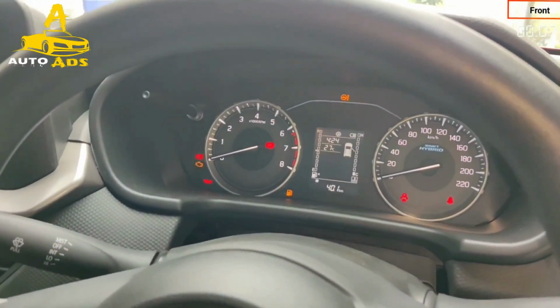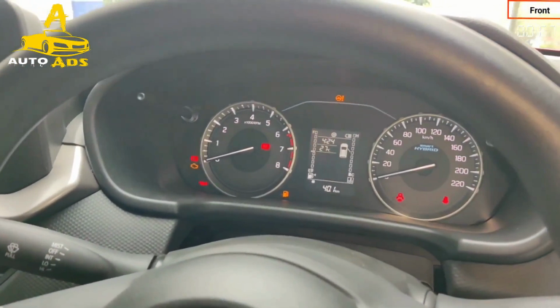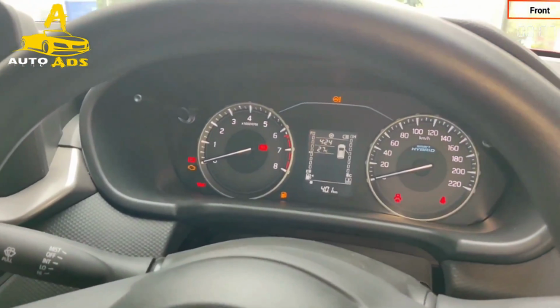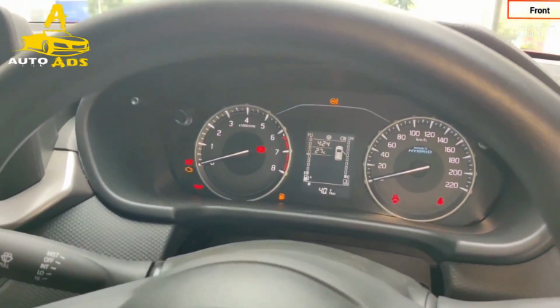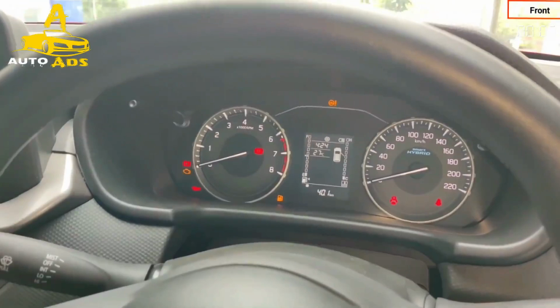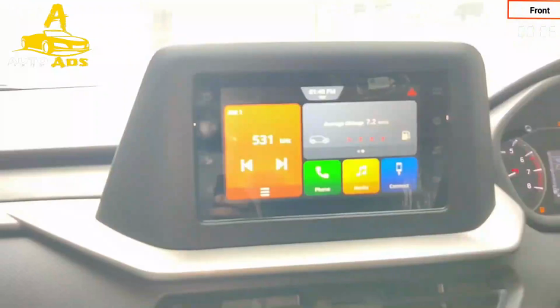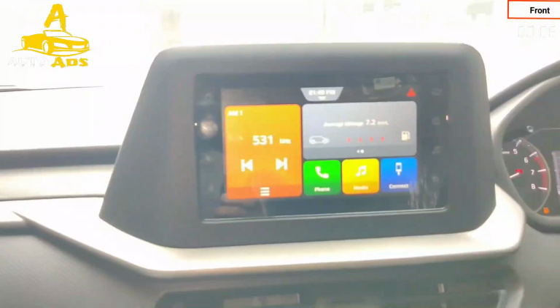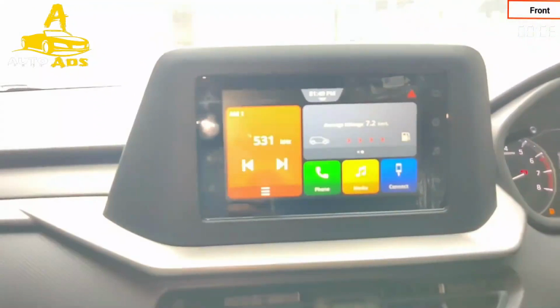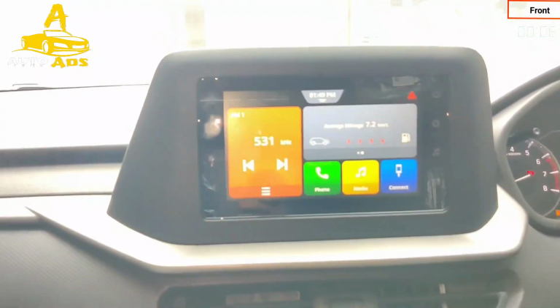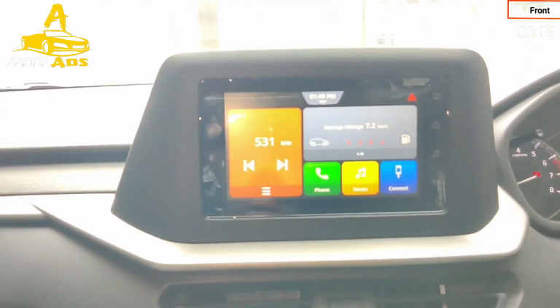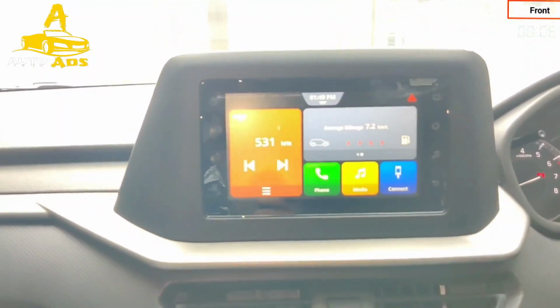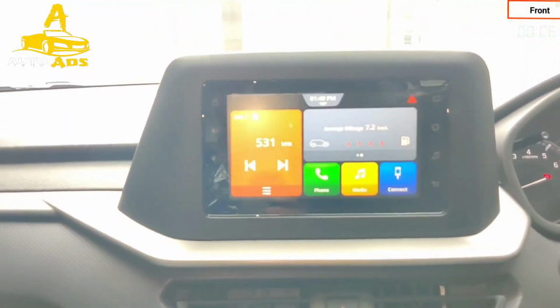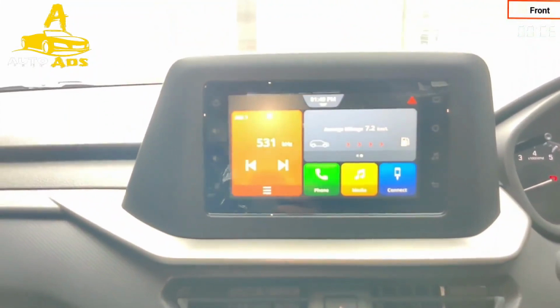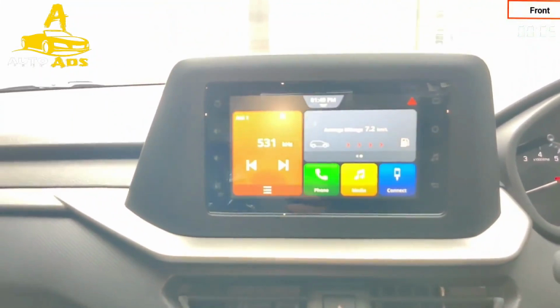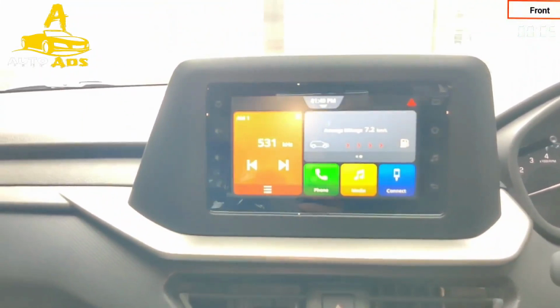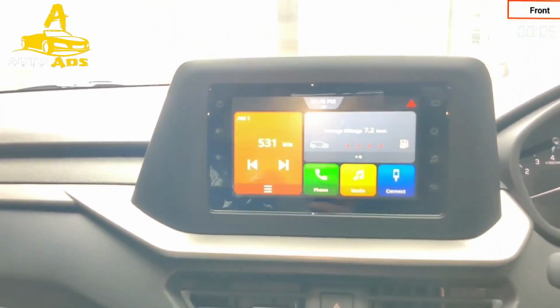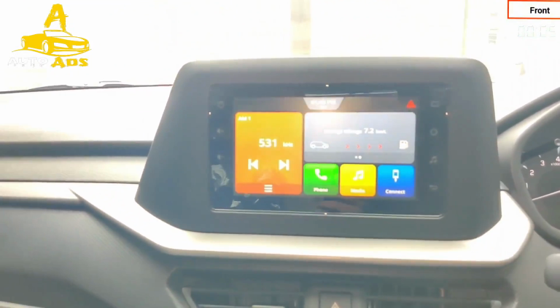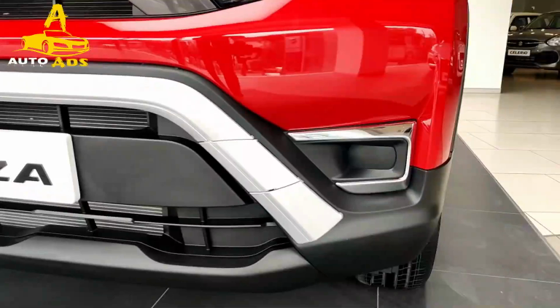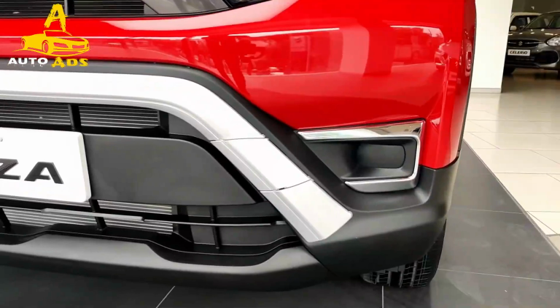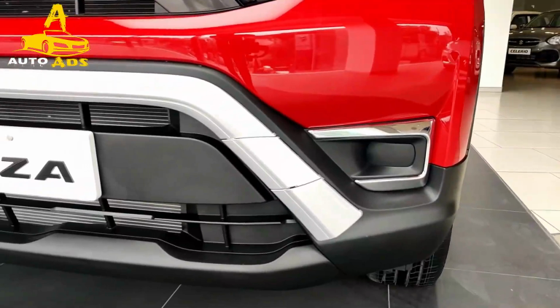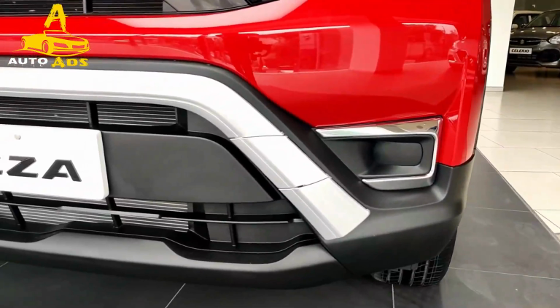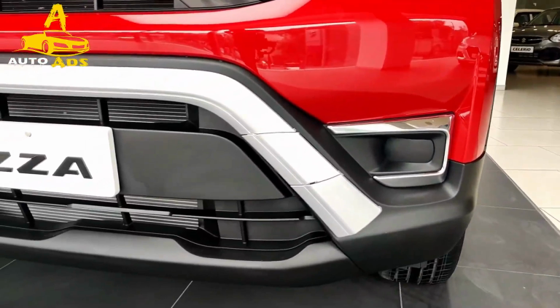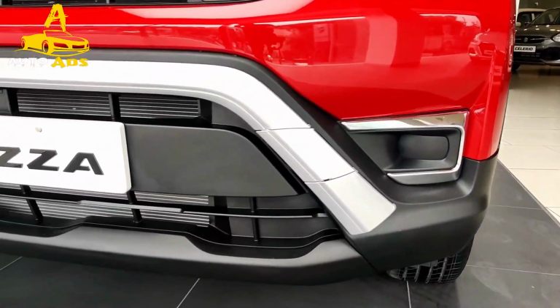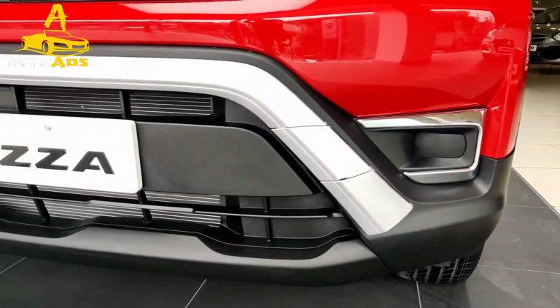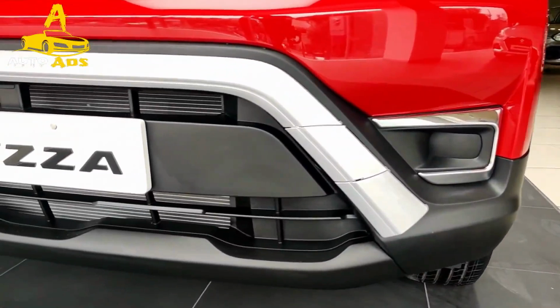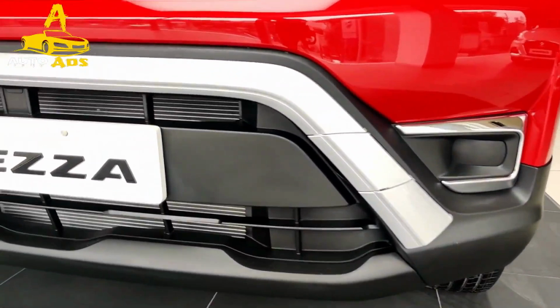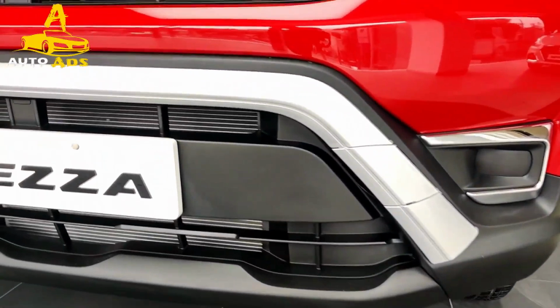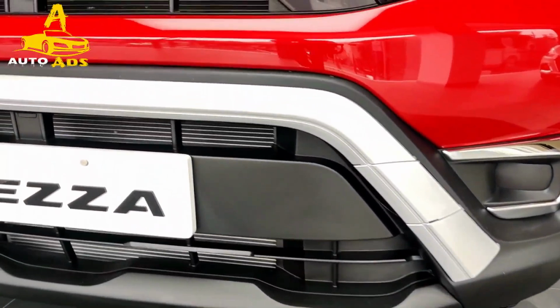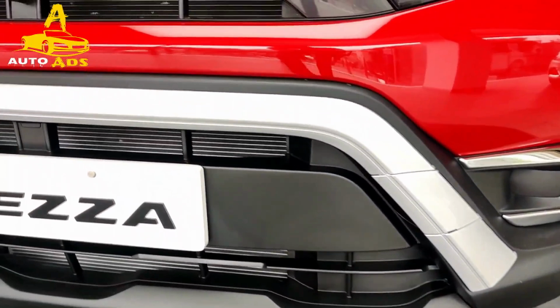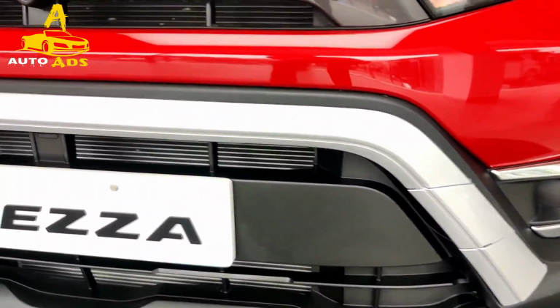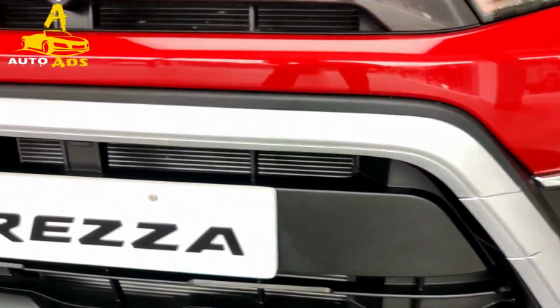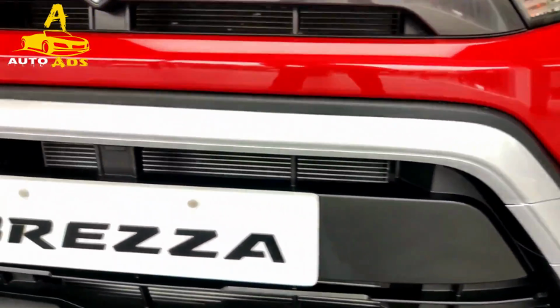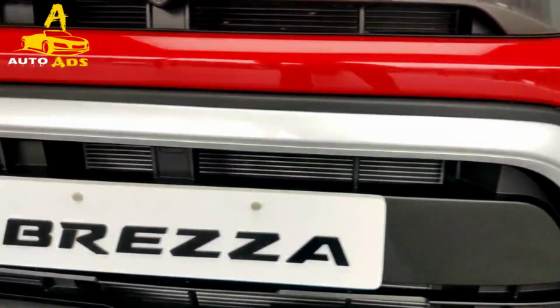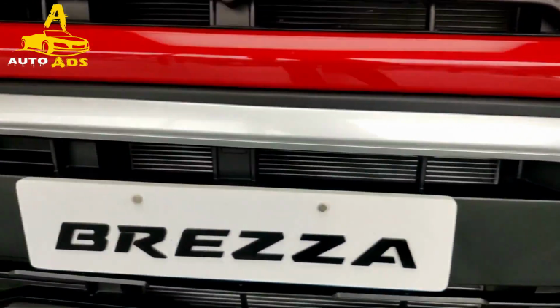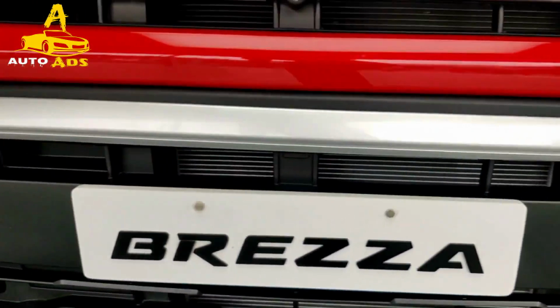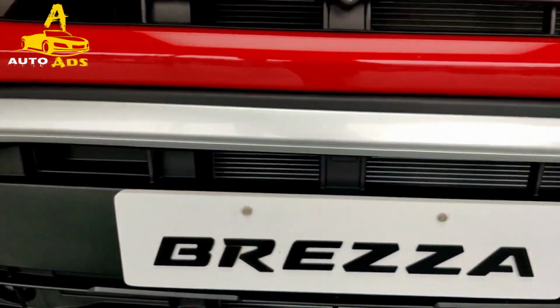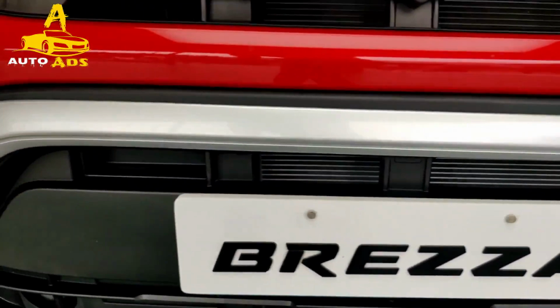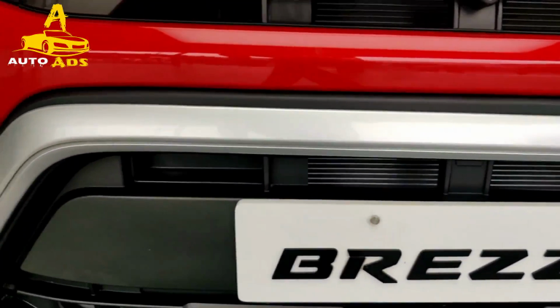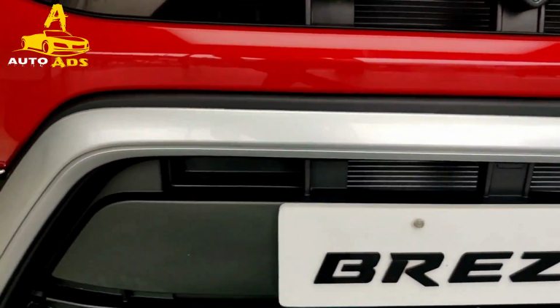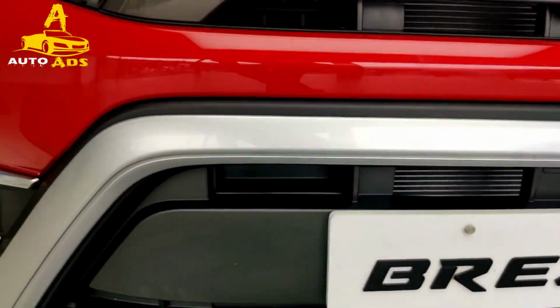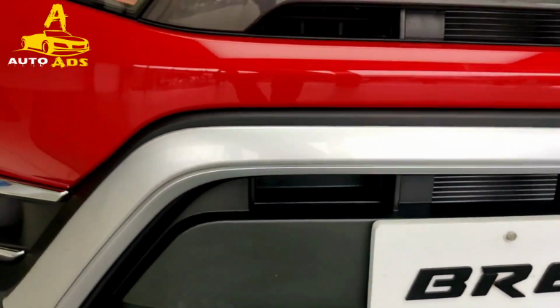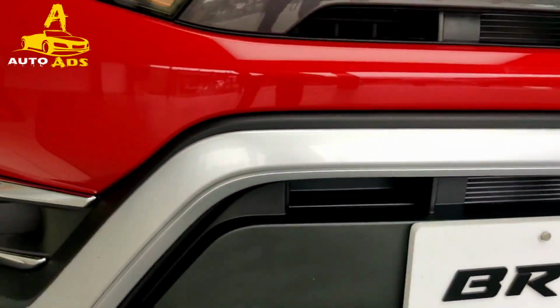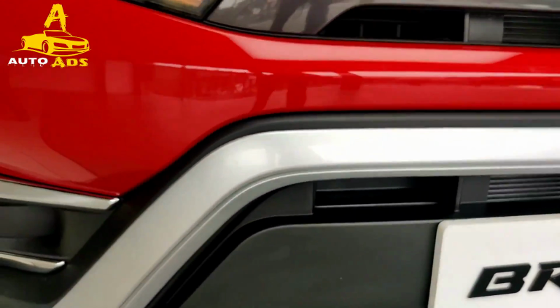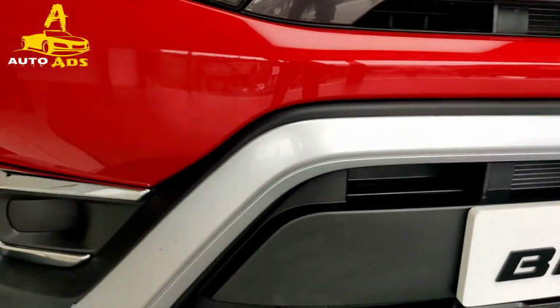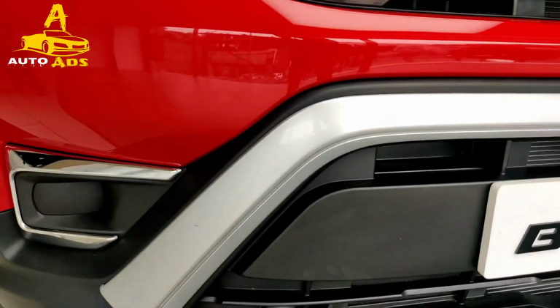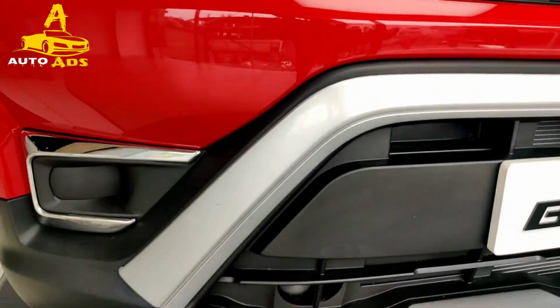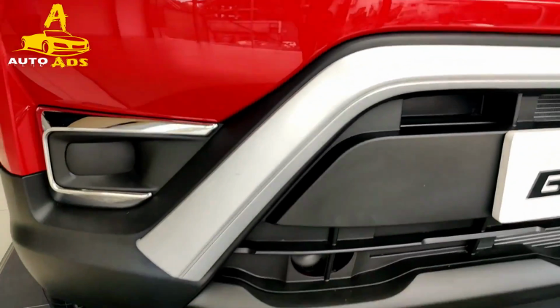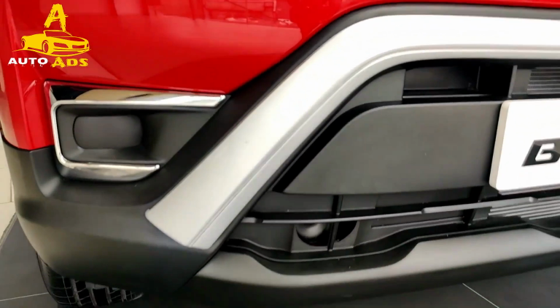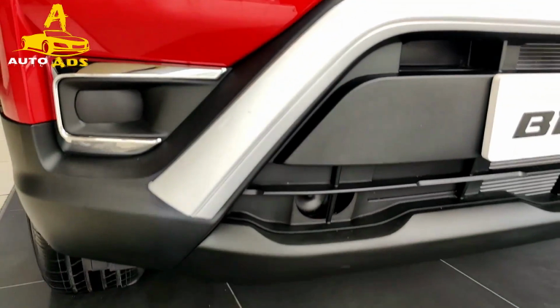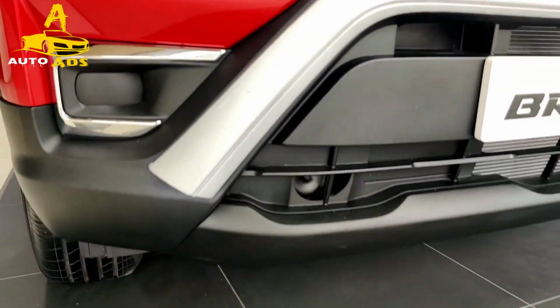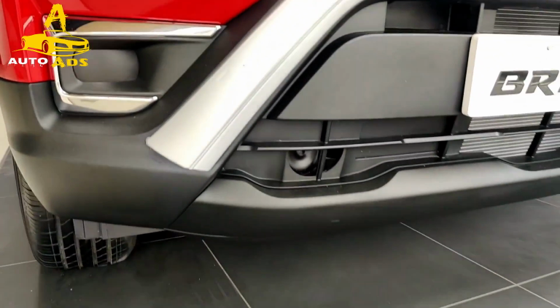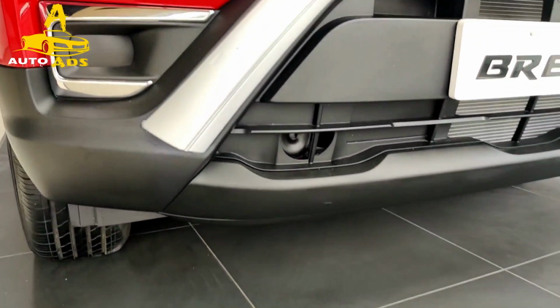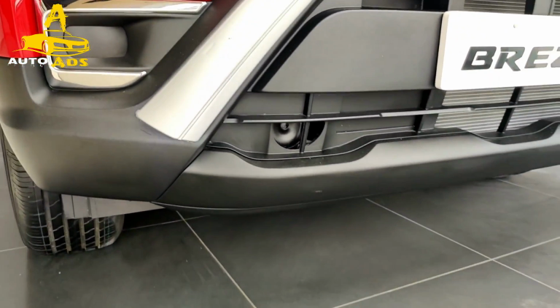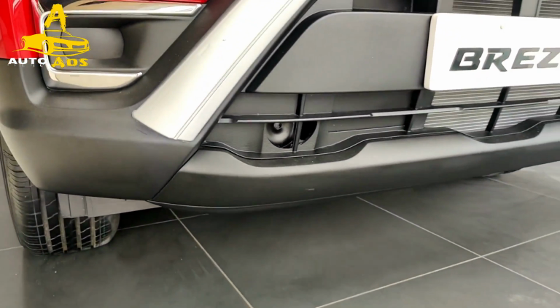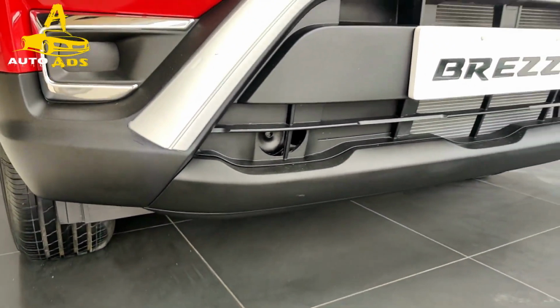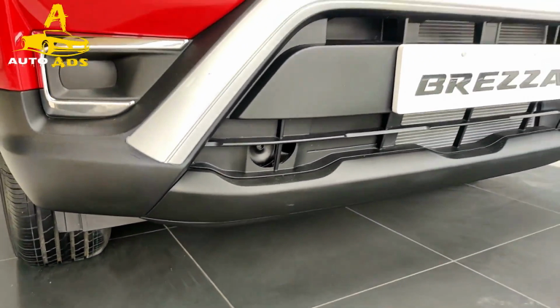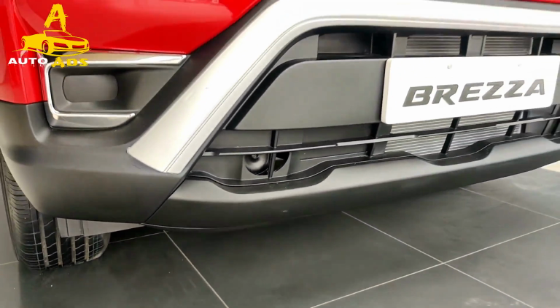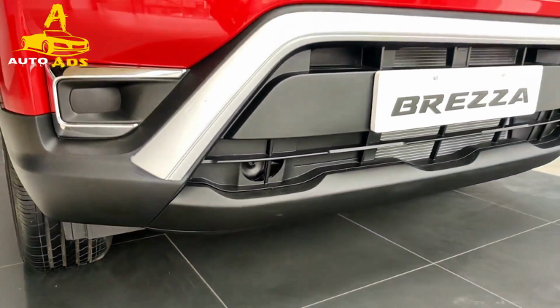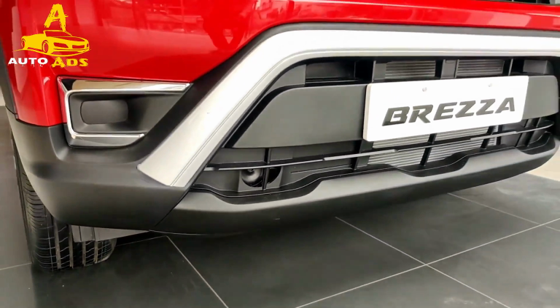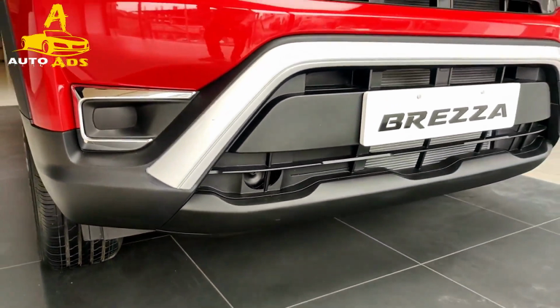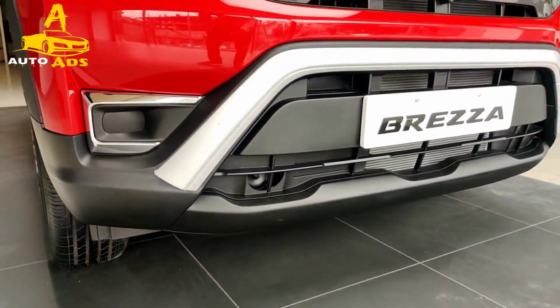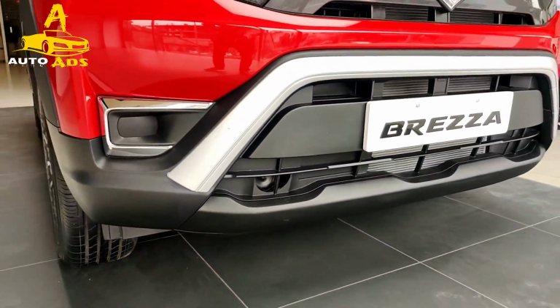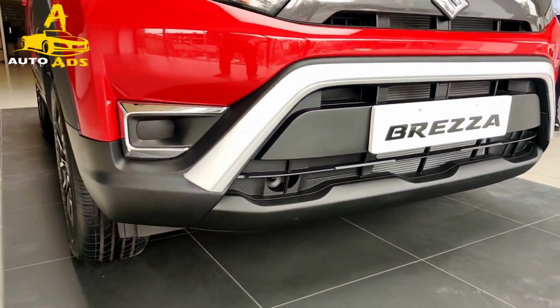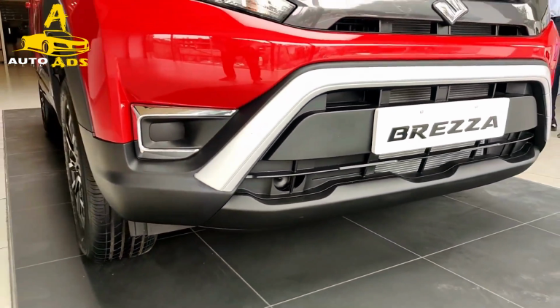There's more of that off-road looking plastic cladding around the body and skid plates. There are new LED headlights, a slick new grille, and at the rear are new LED taillights.